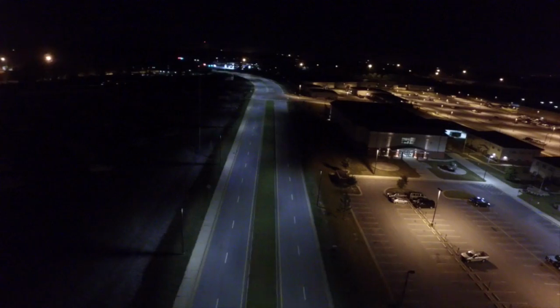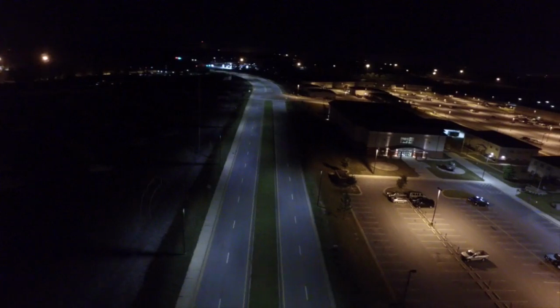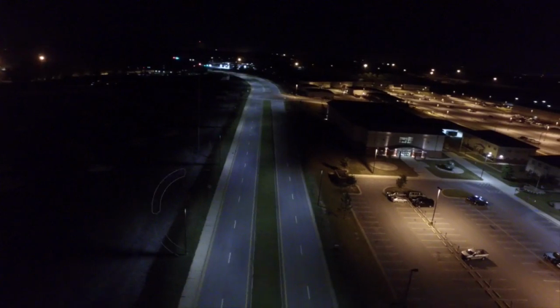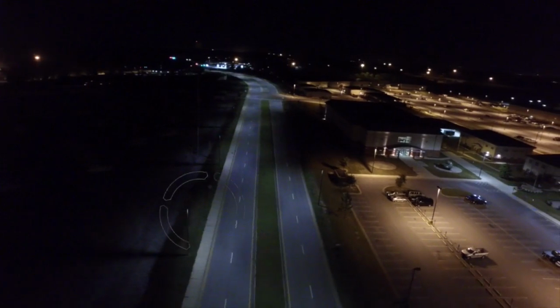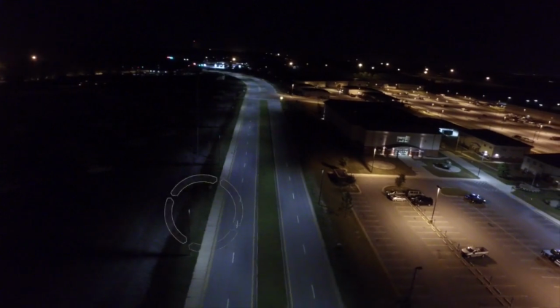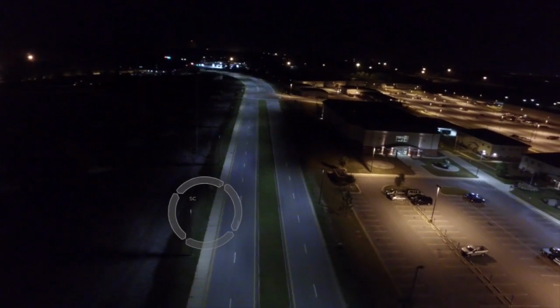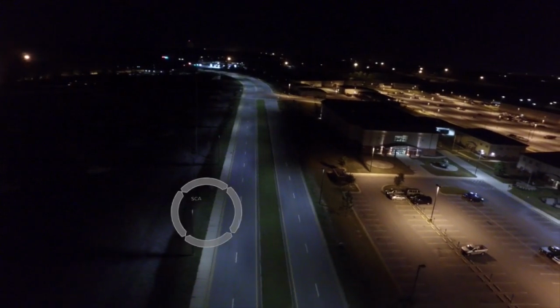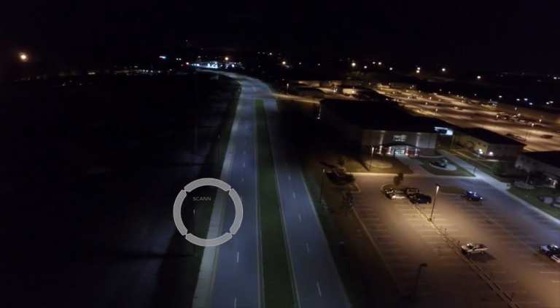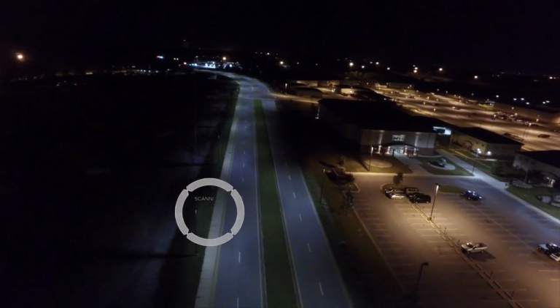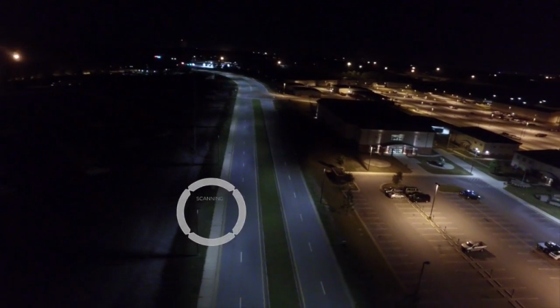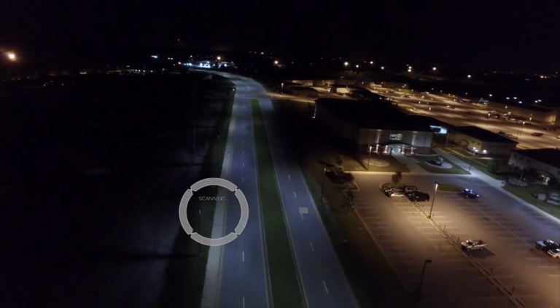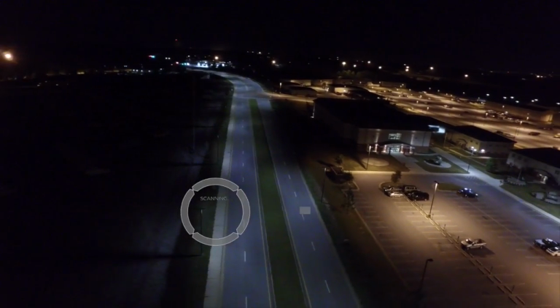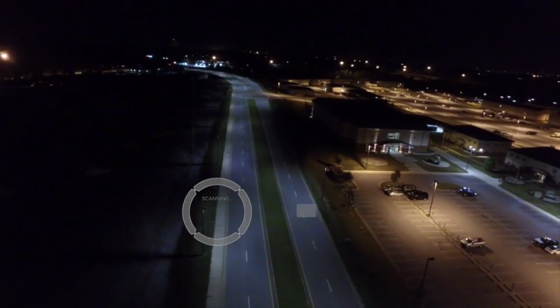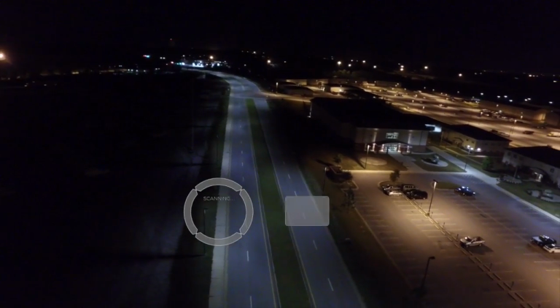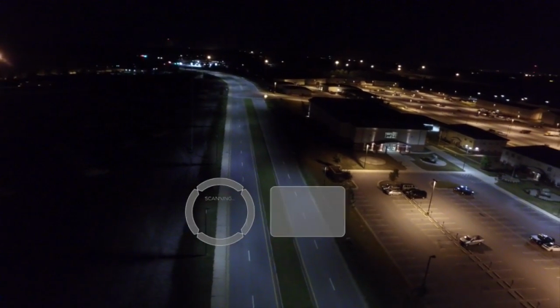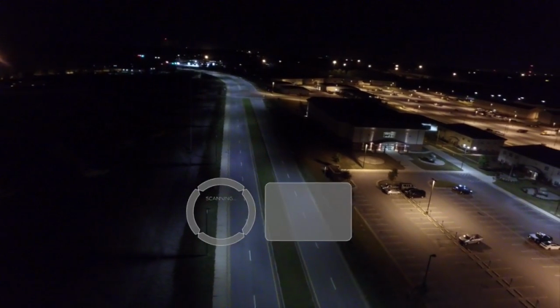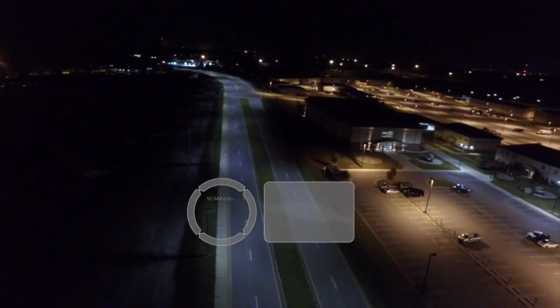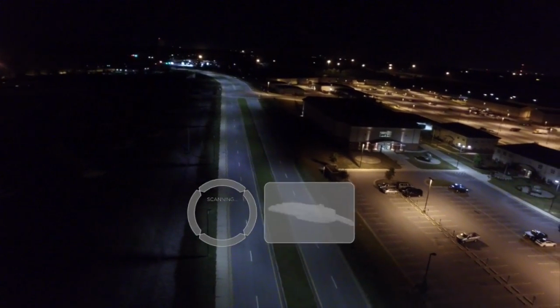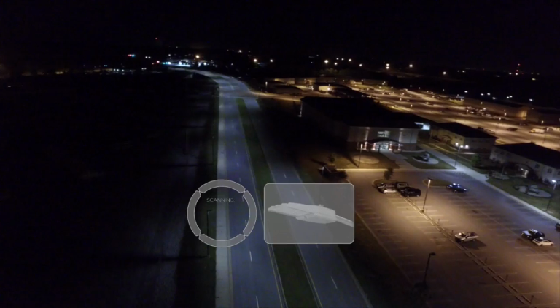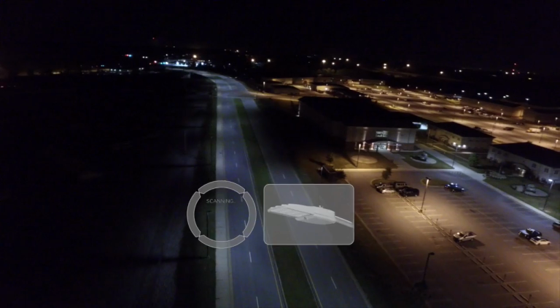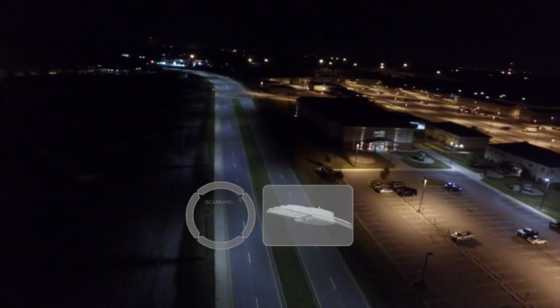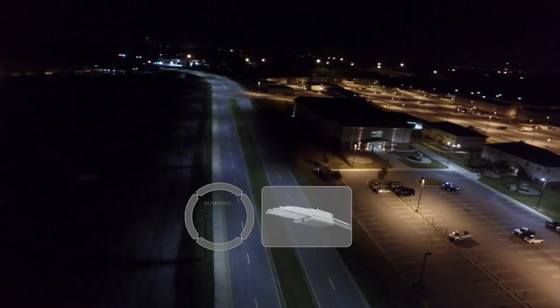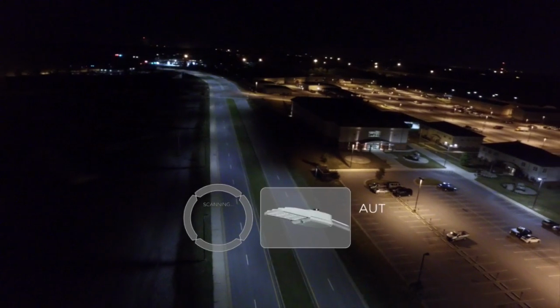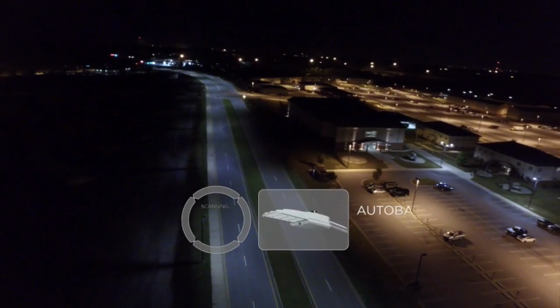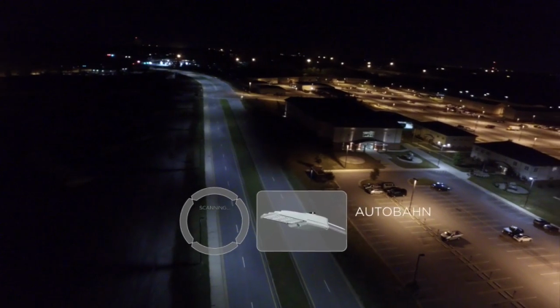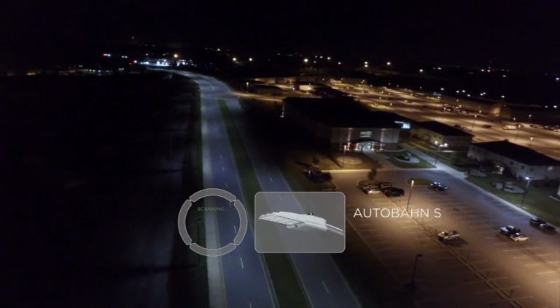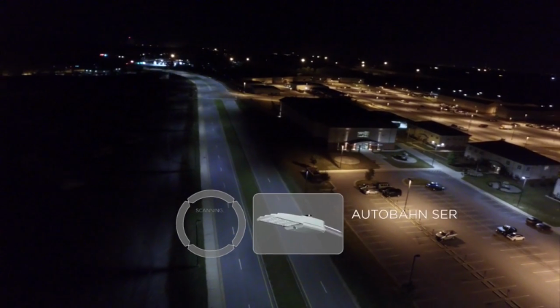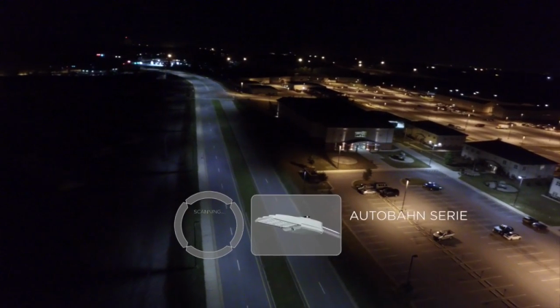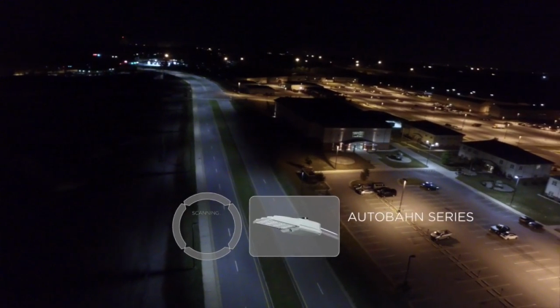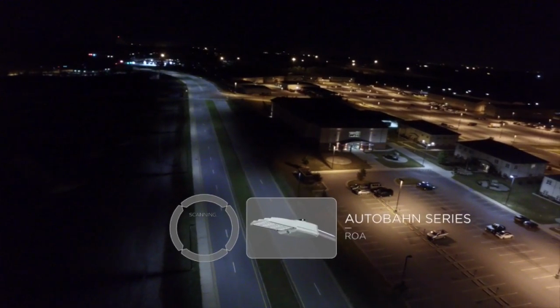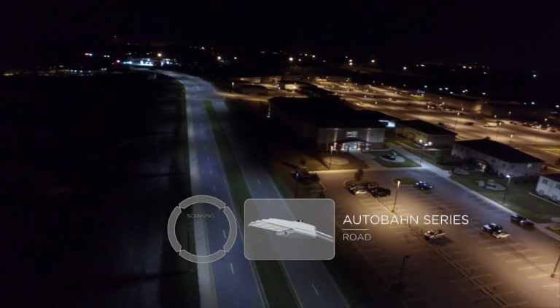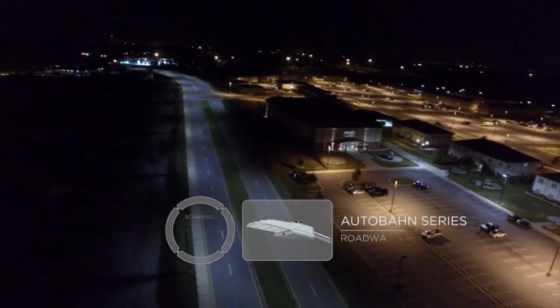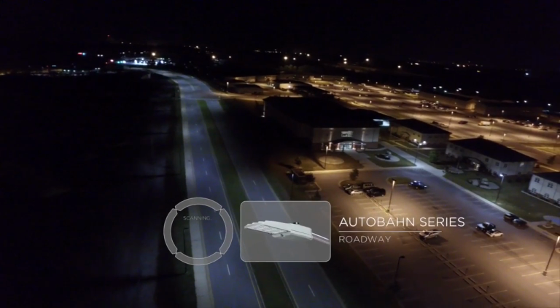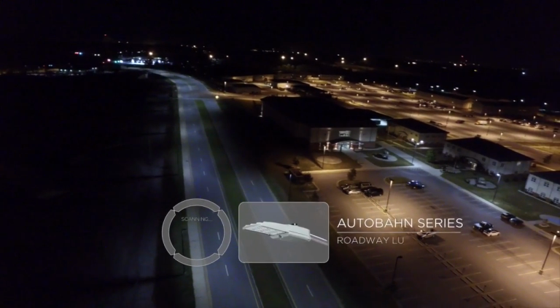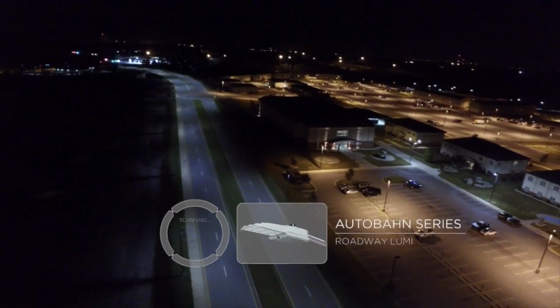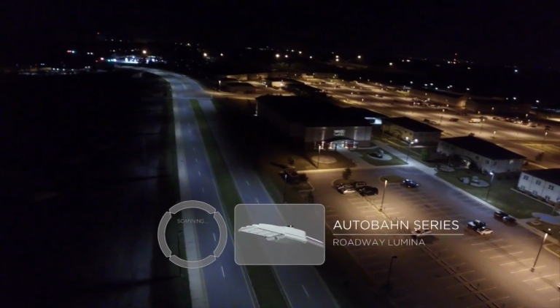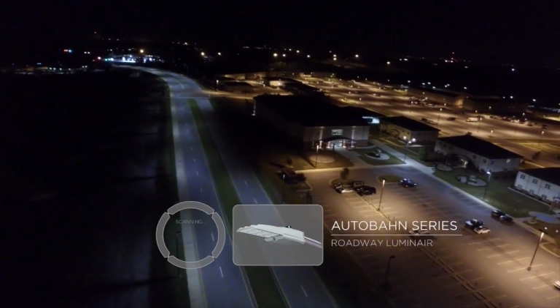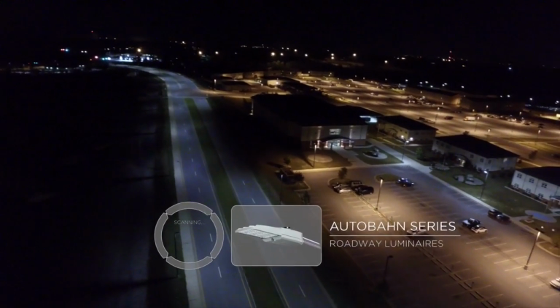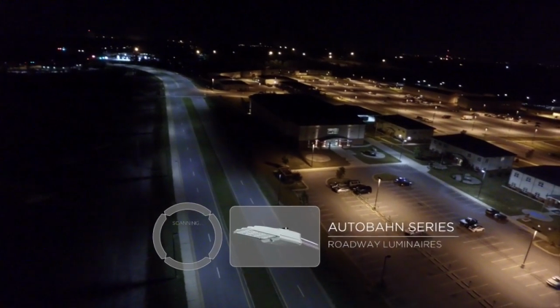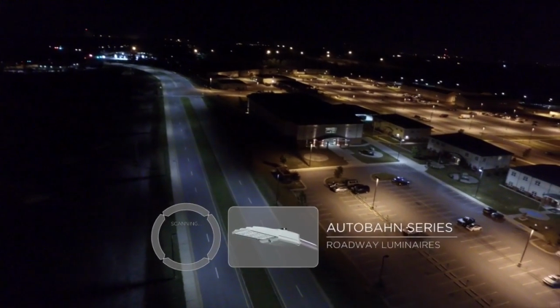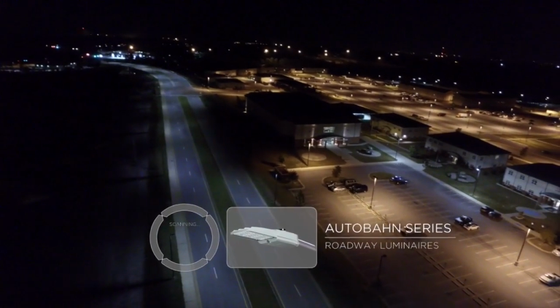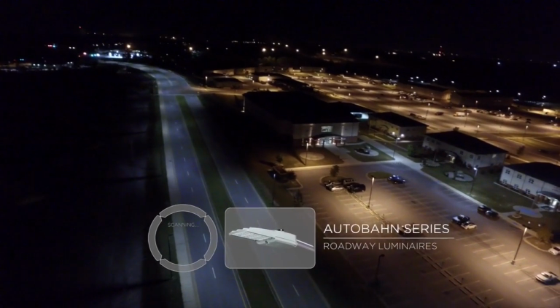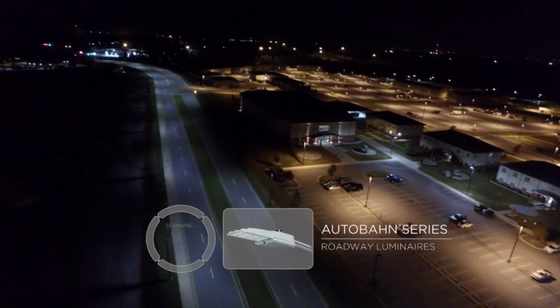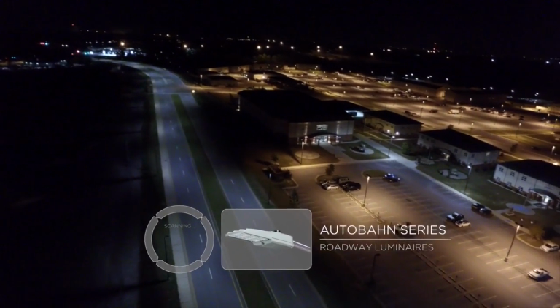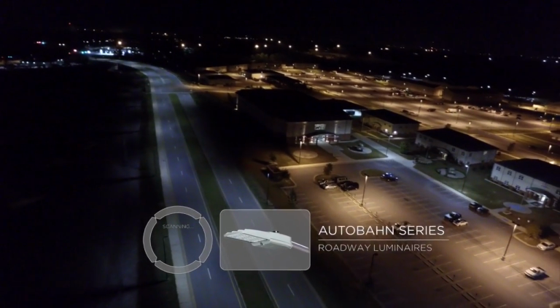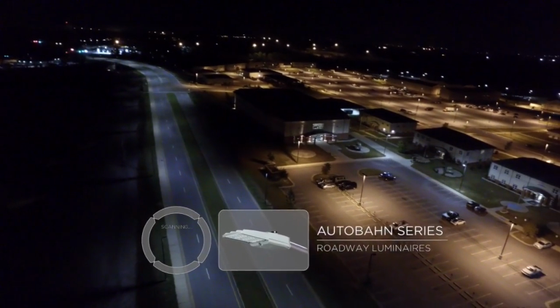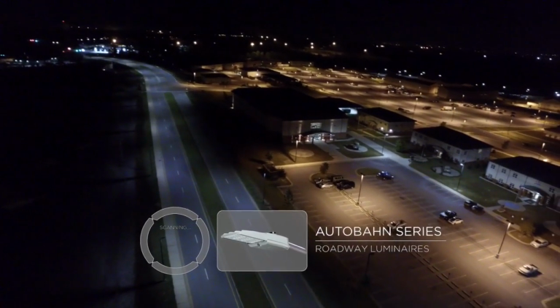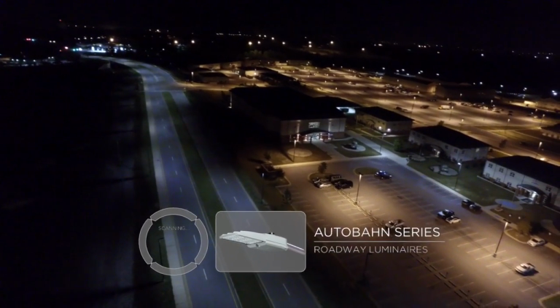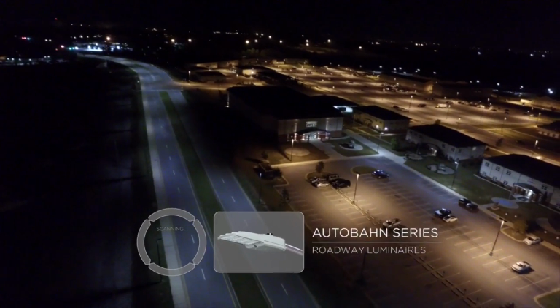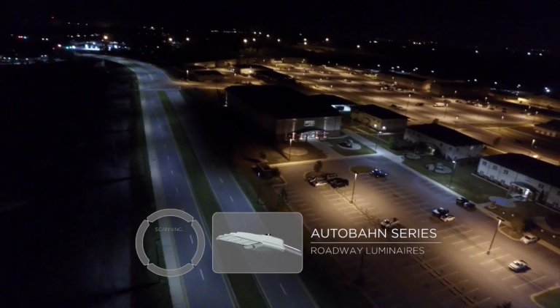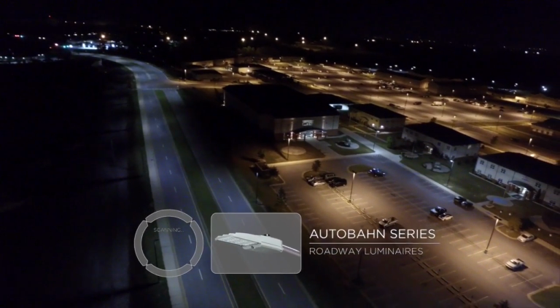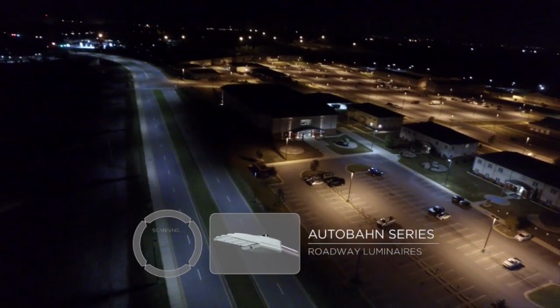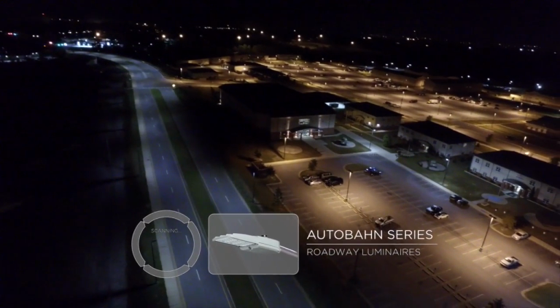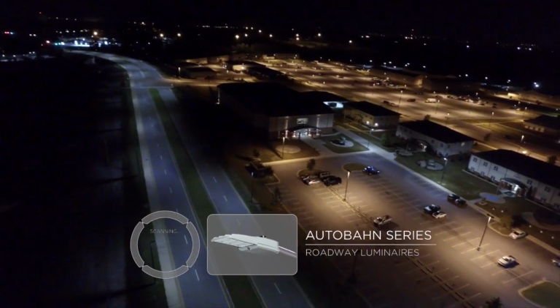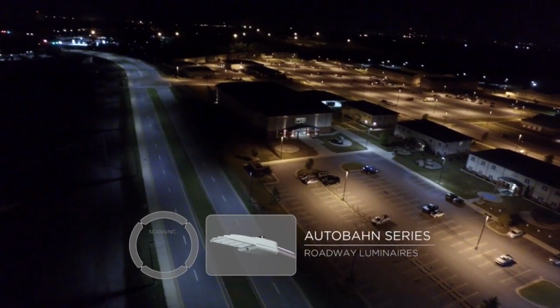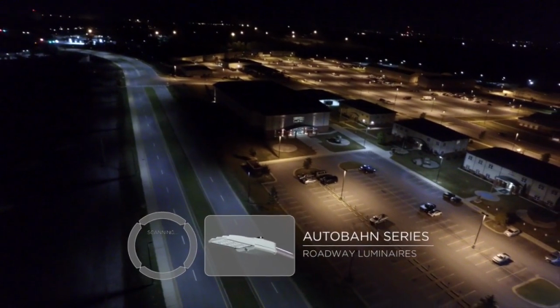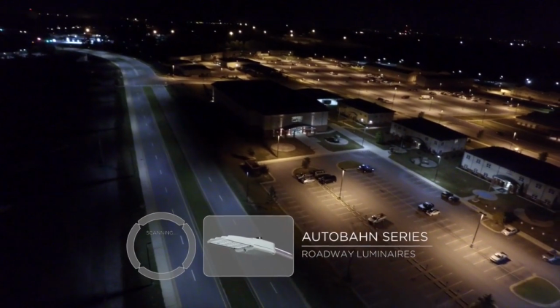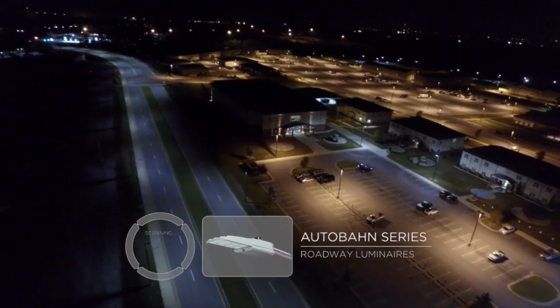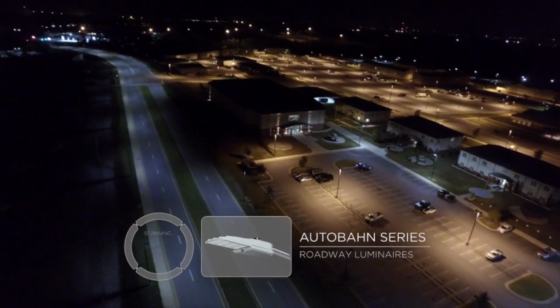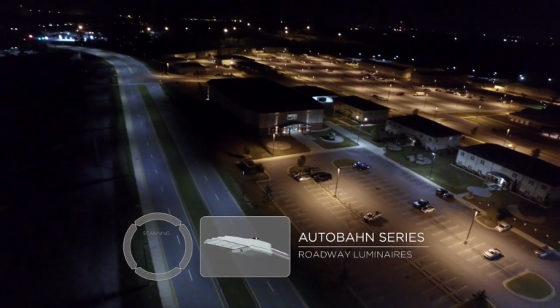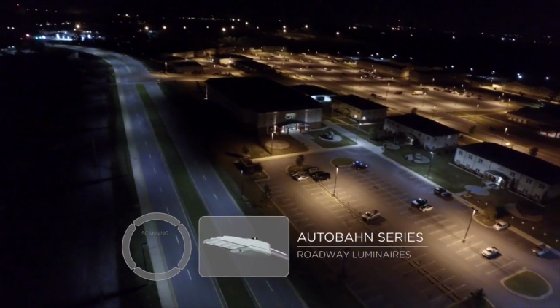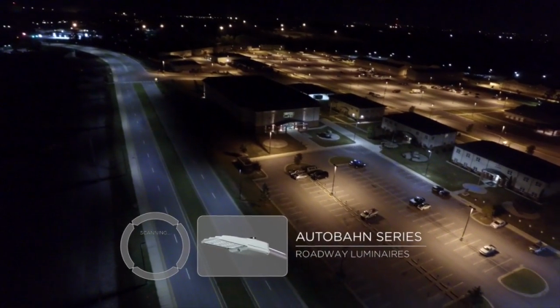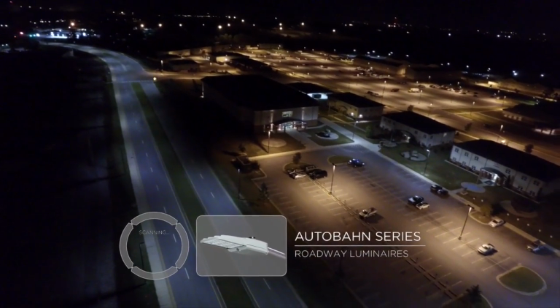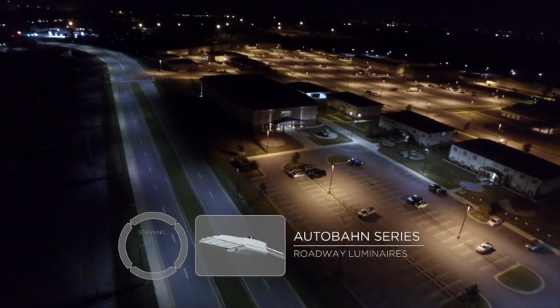Autobahn series luminaires were installed along roadways, replacing 250-watt HPS Cobra head fixtures.